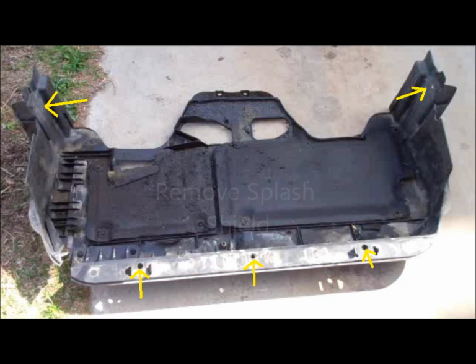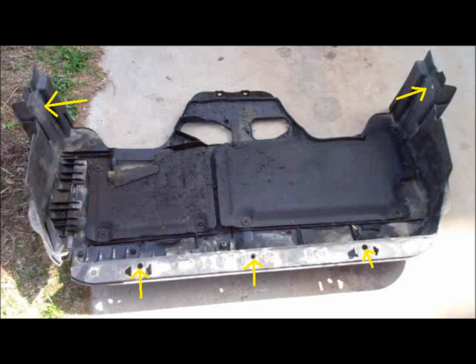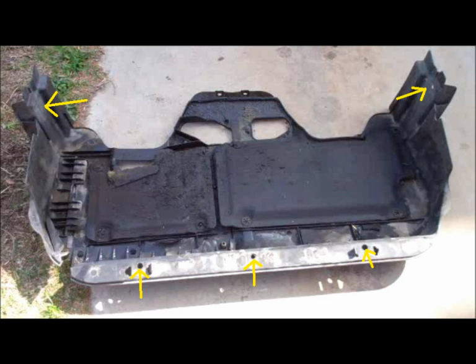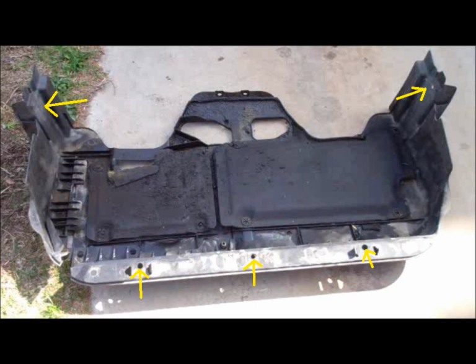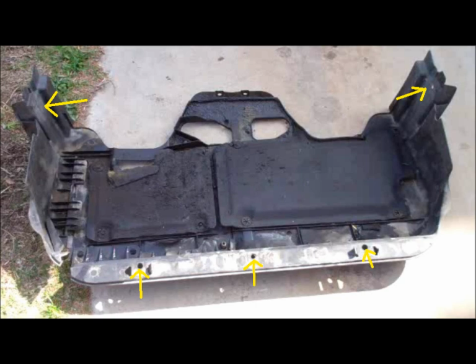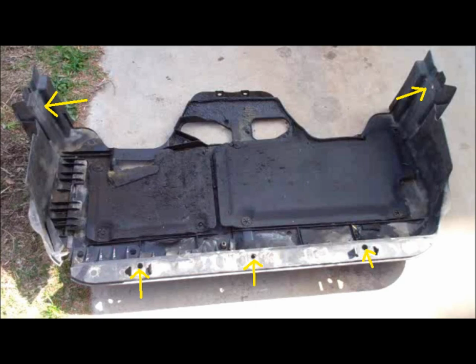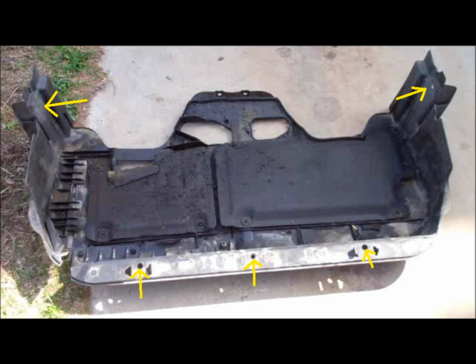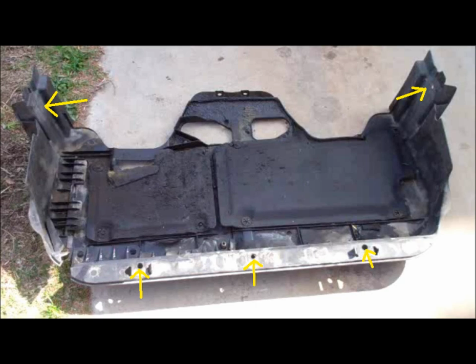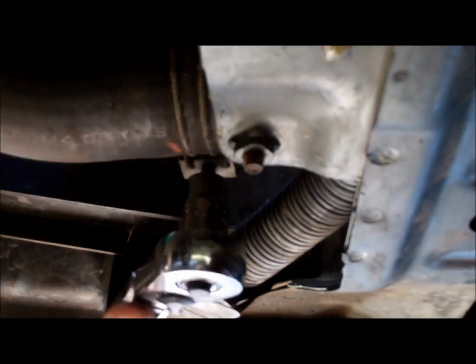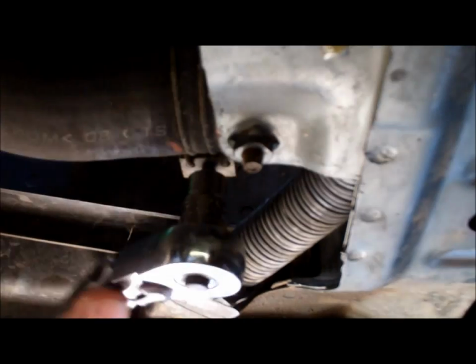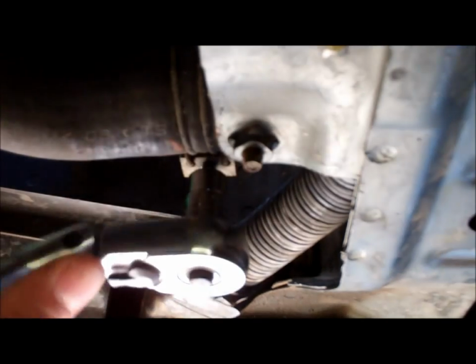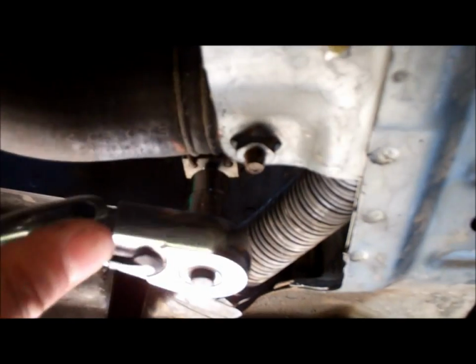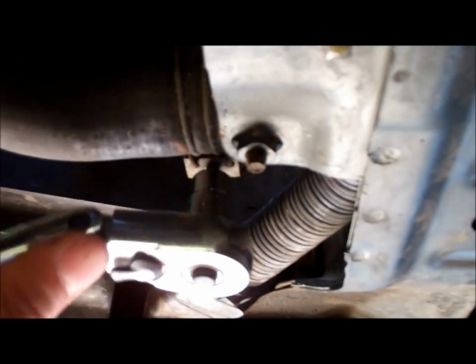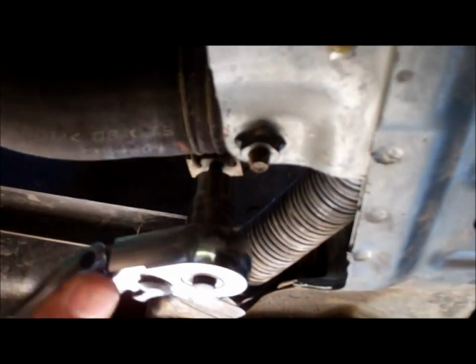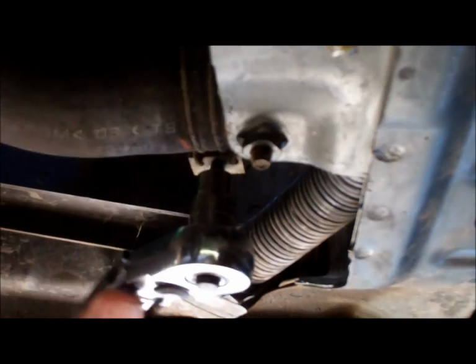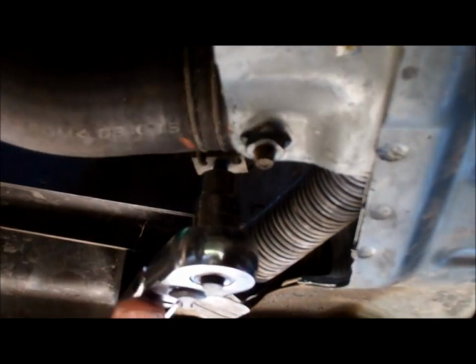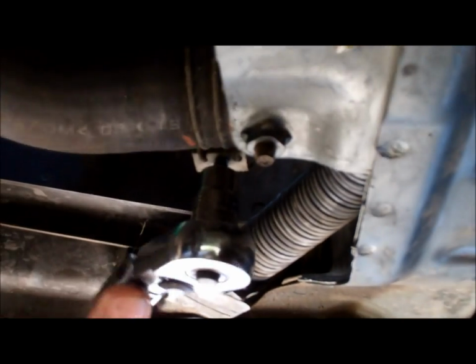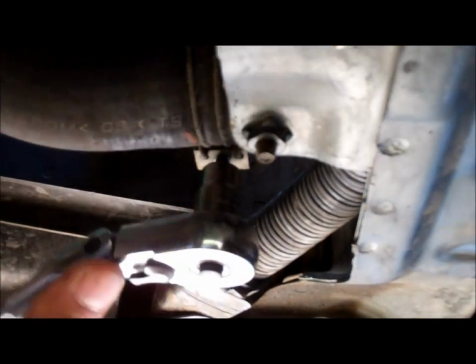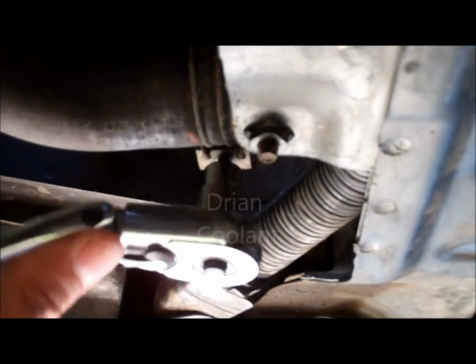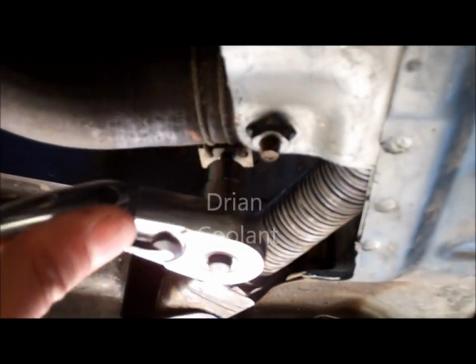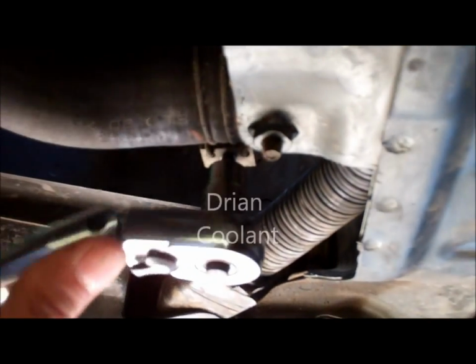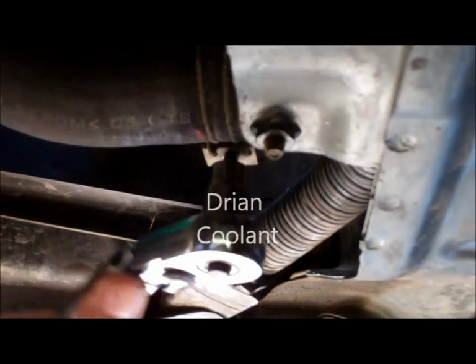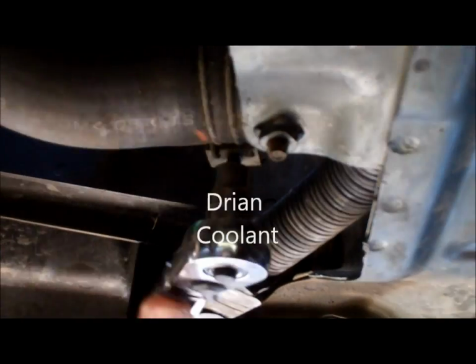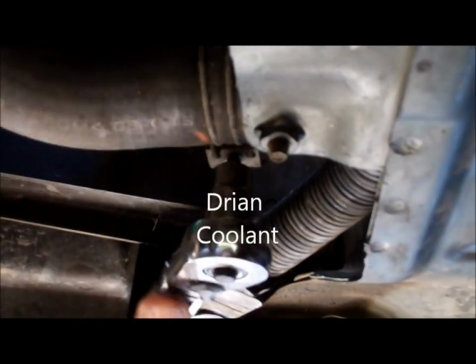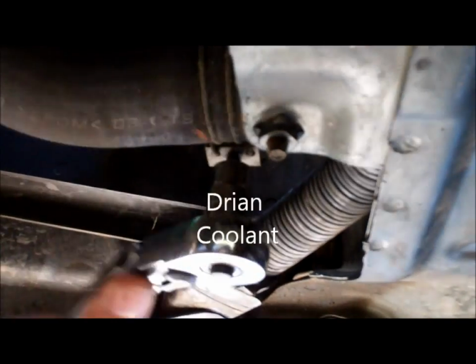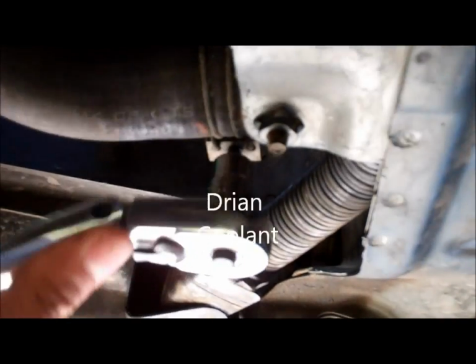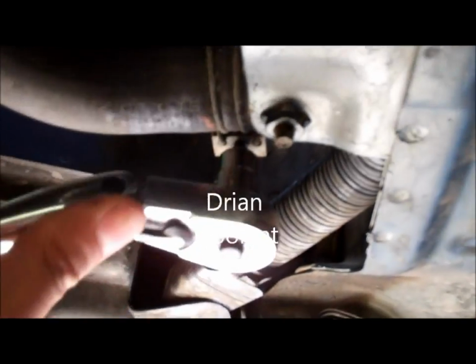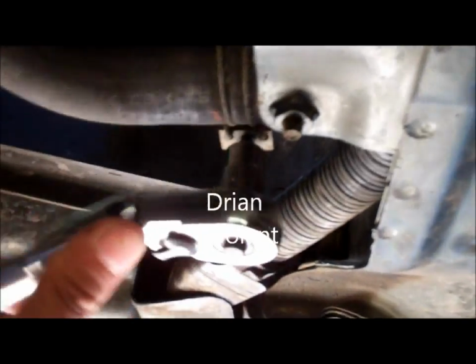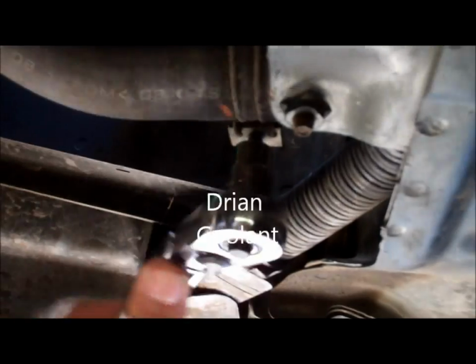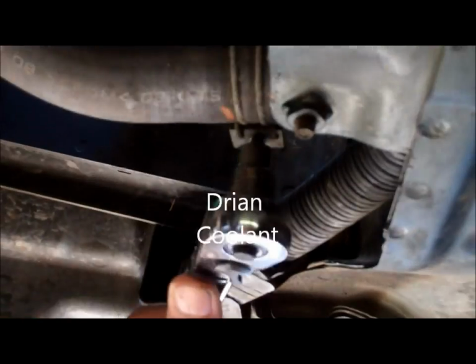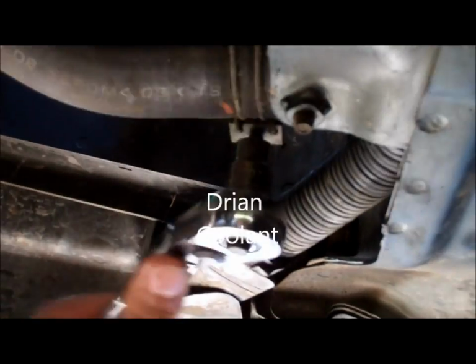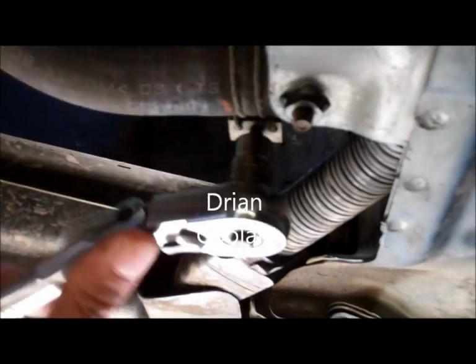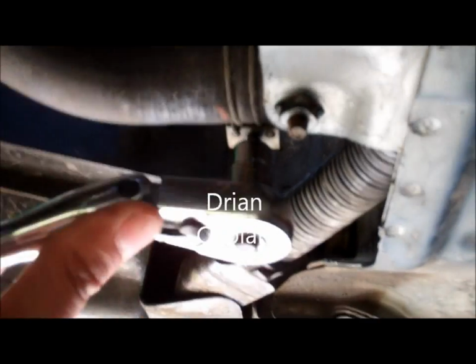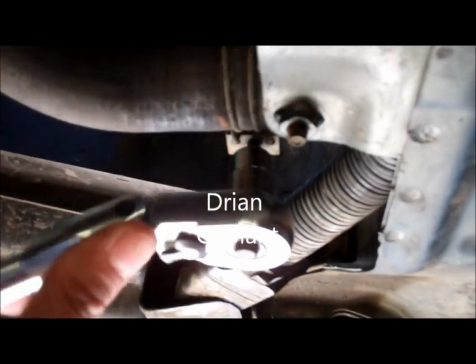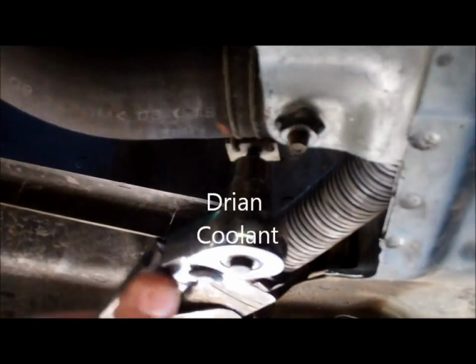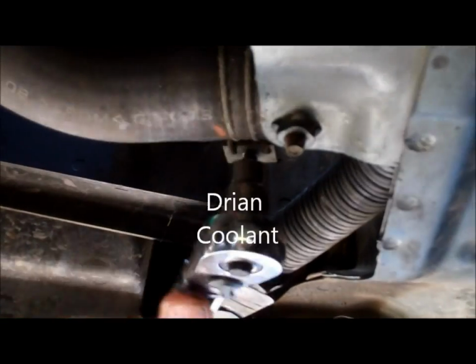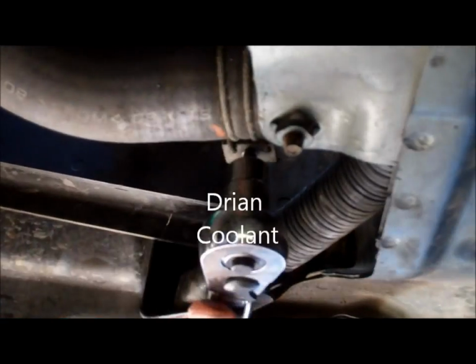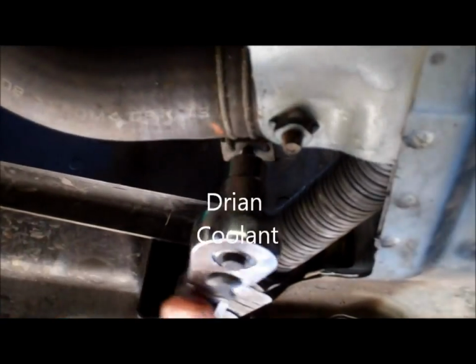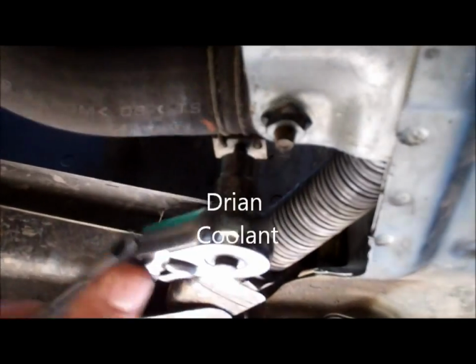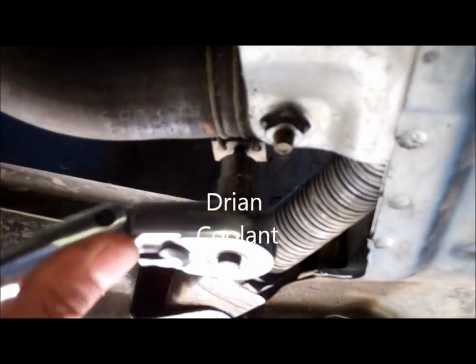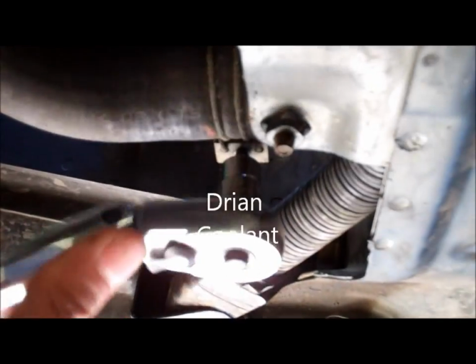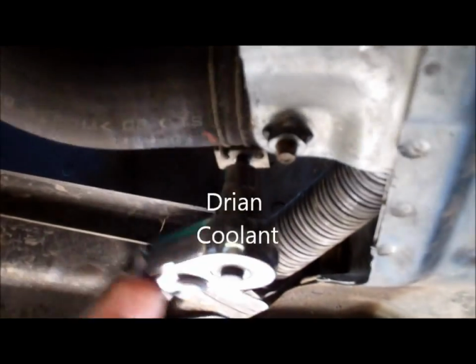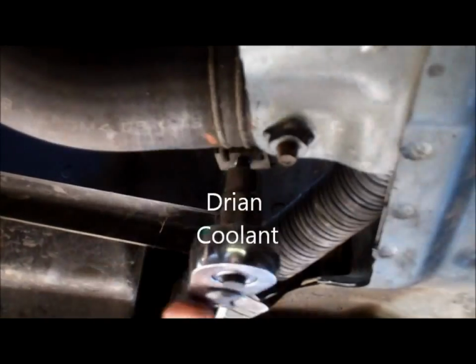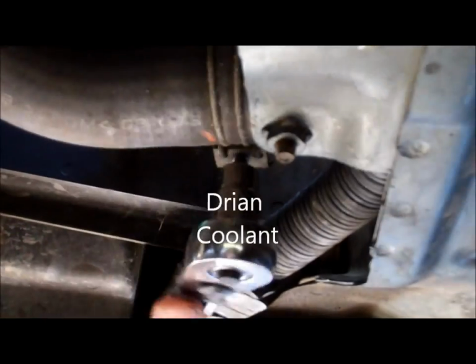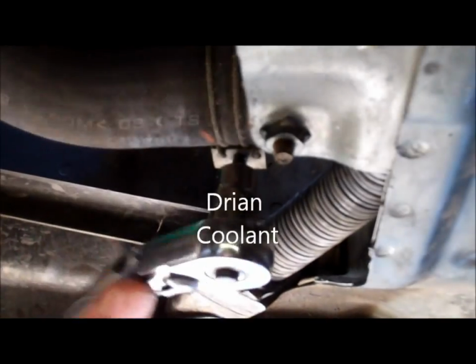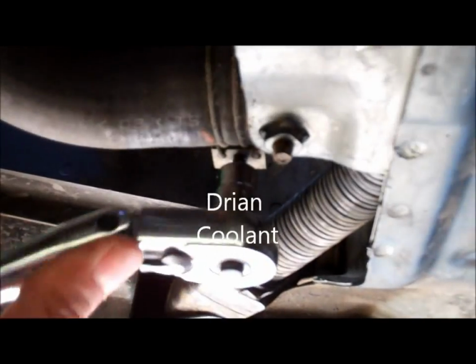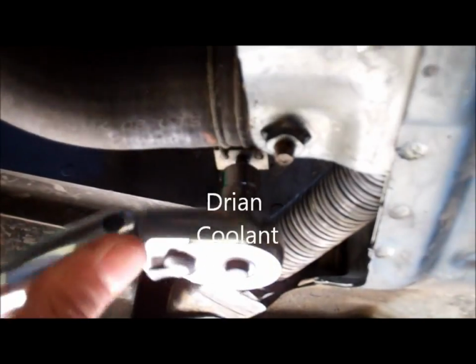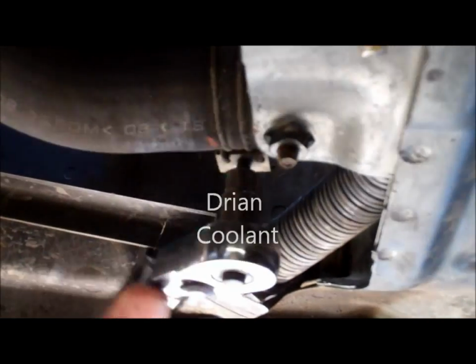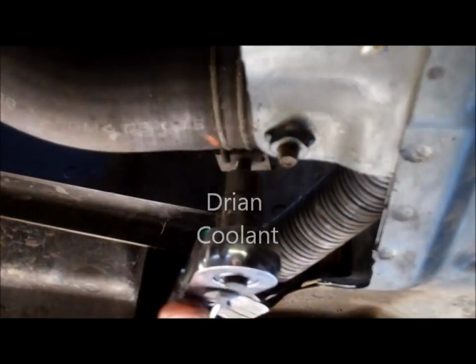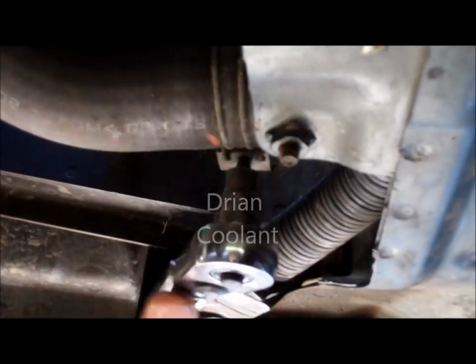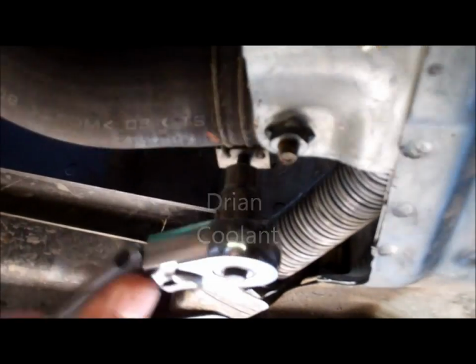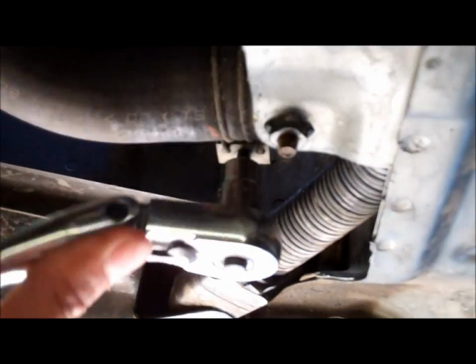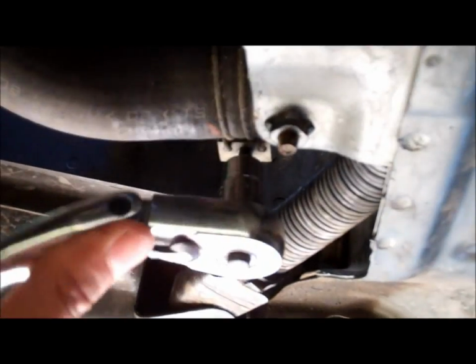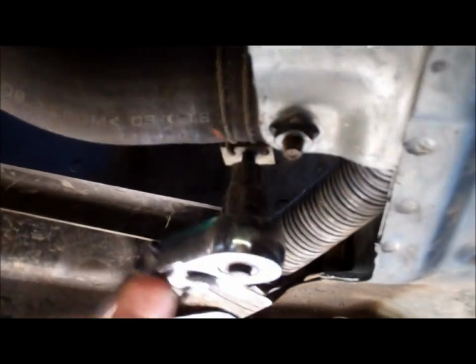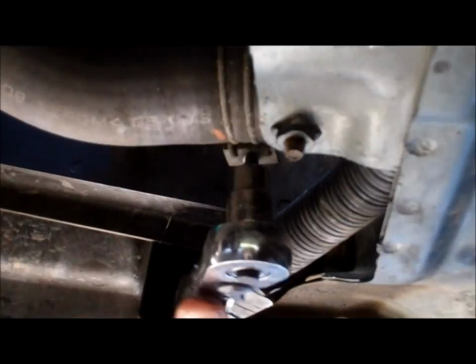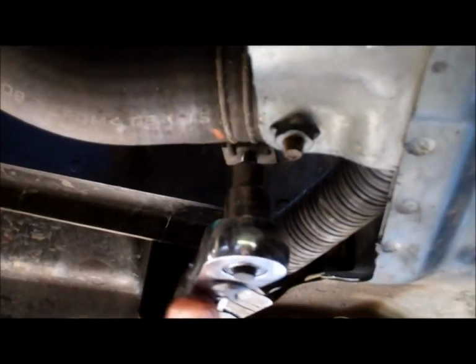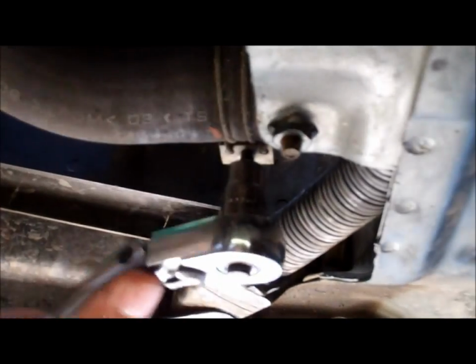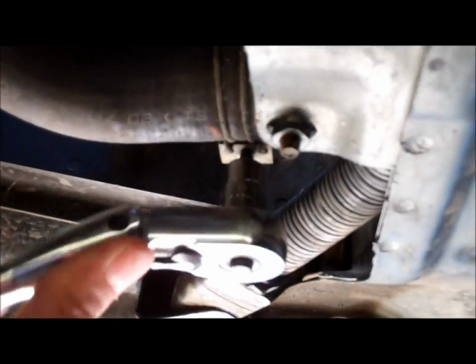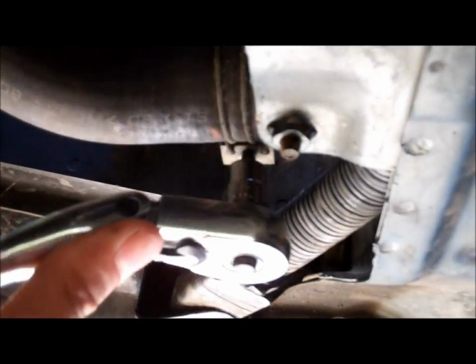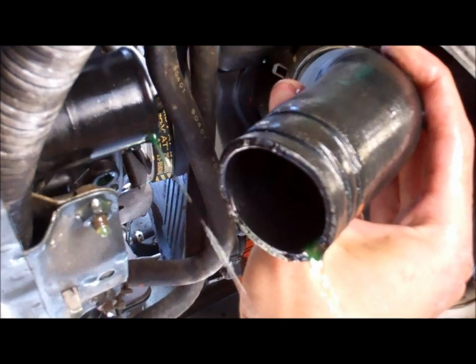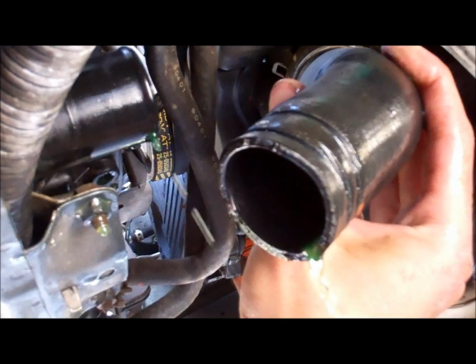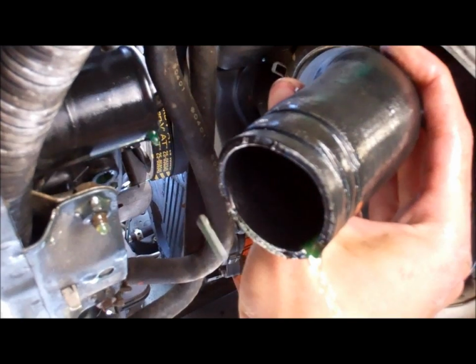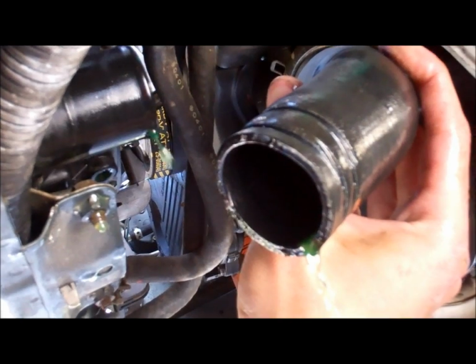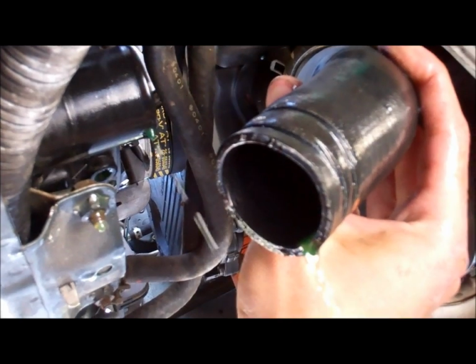My drain plug was stripped, so I had to remove the lower radiator hose to drain the coolant.